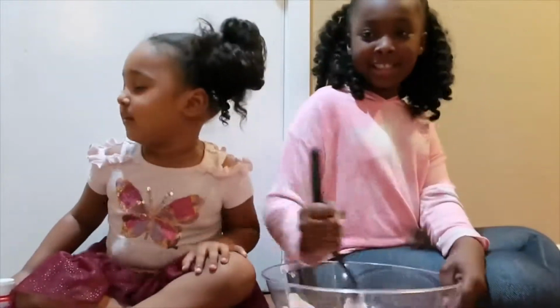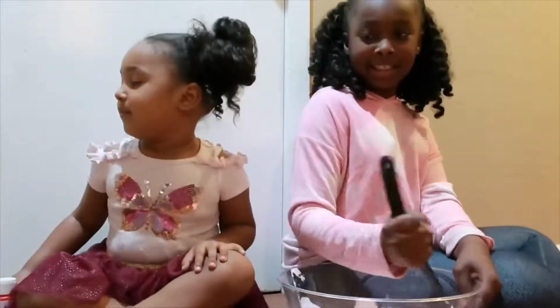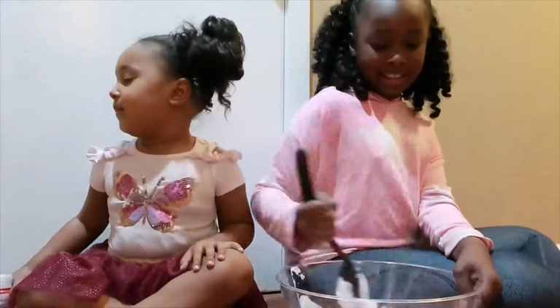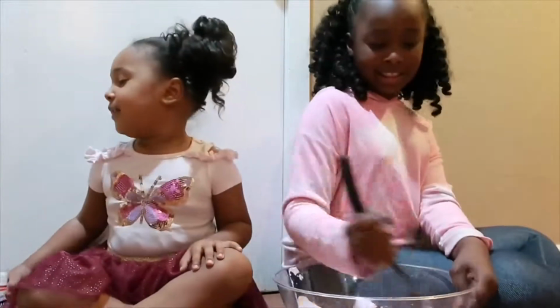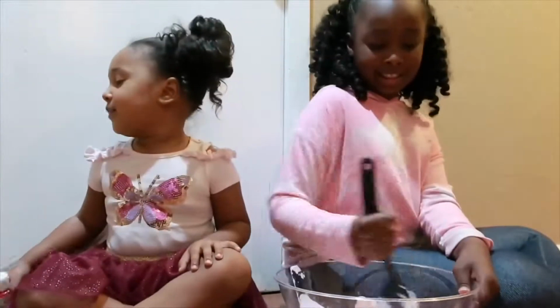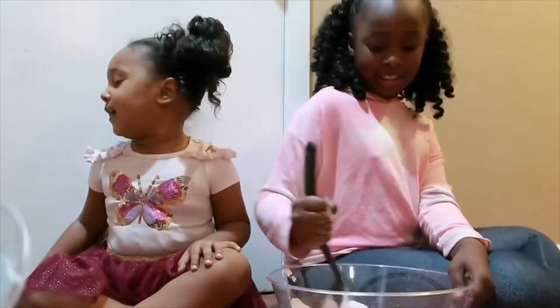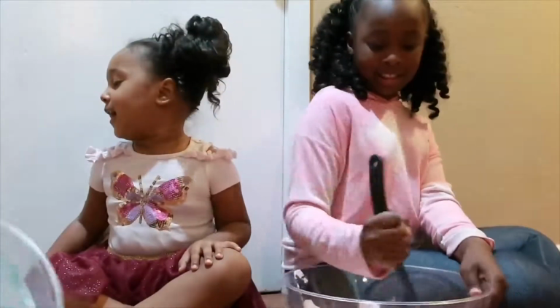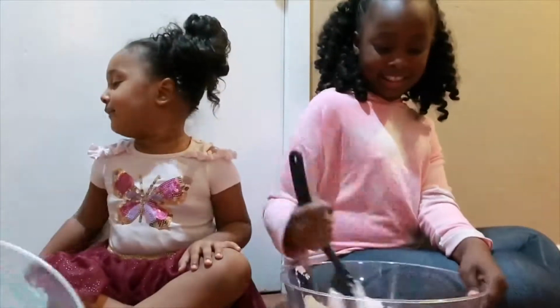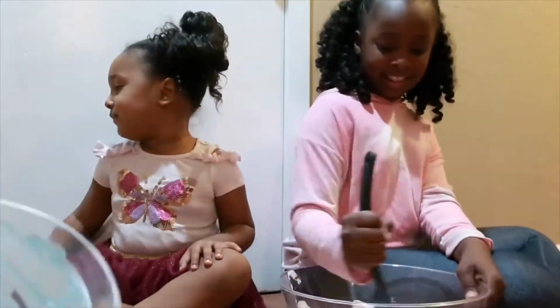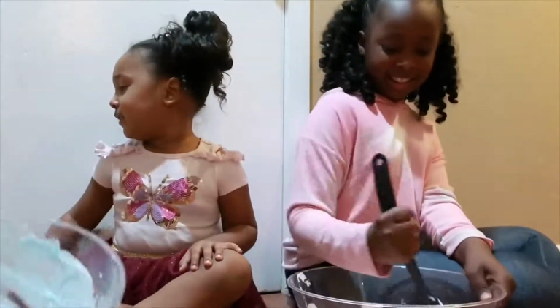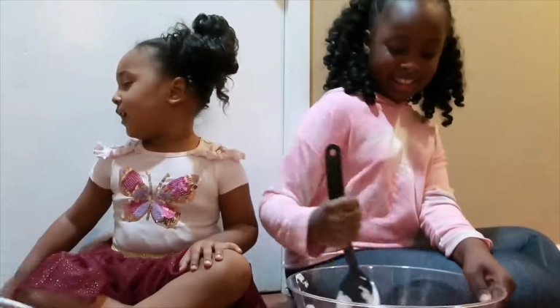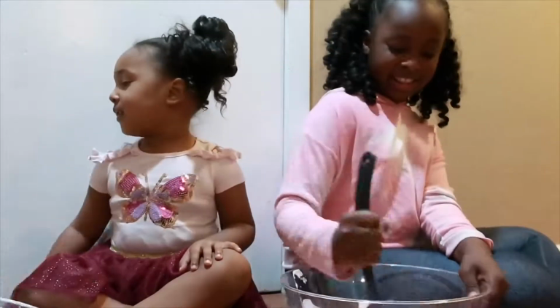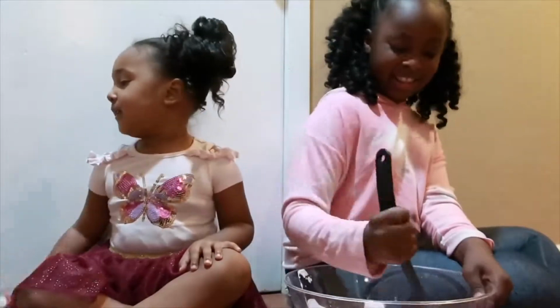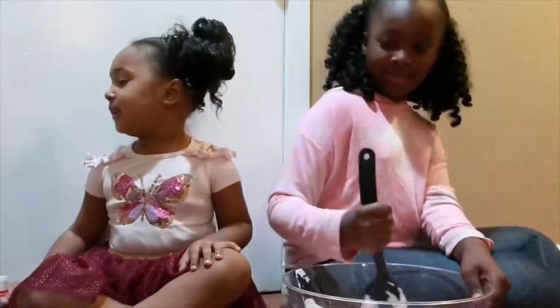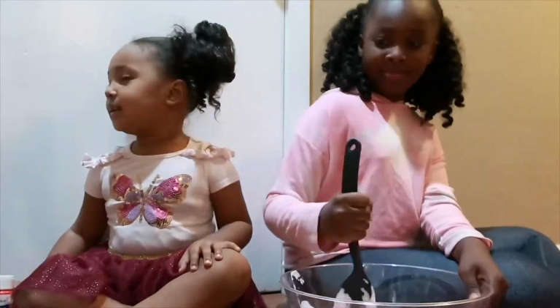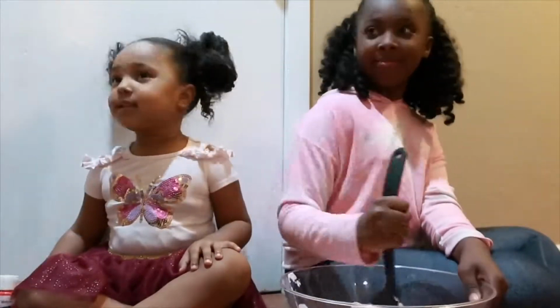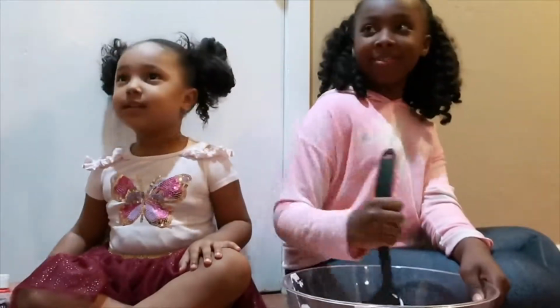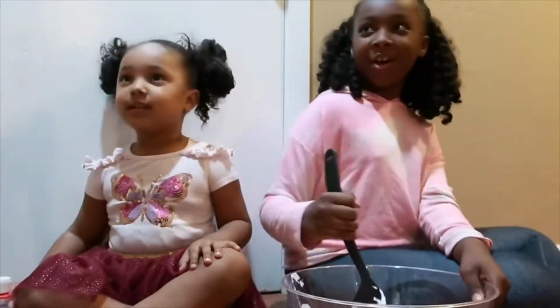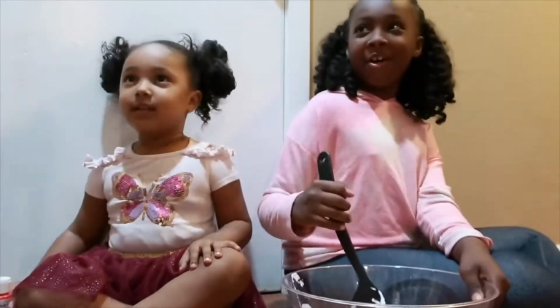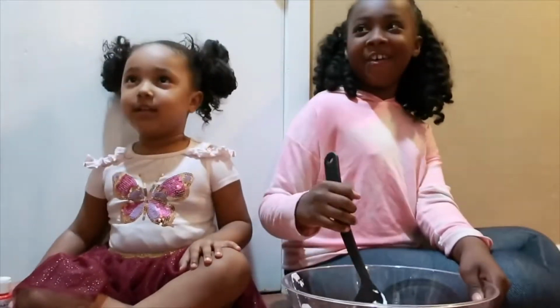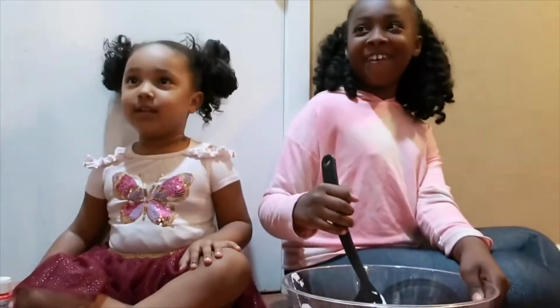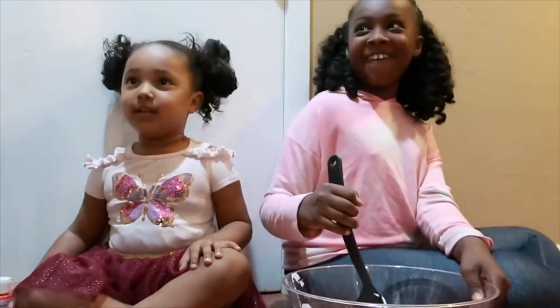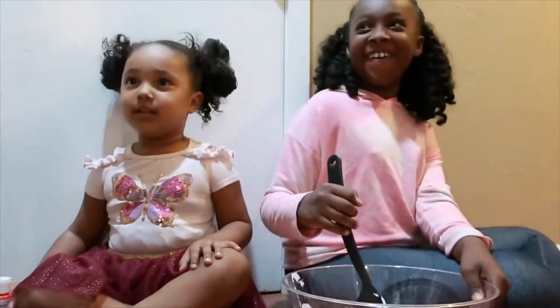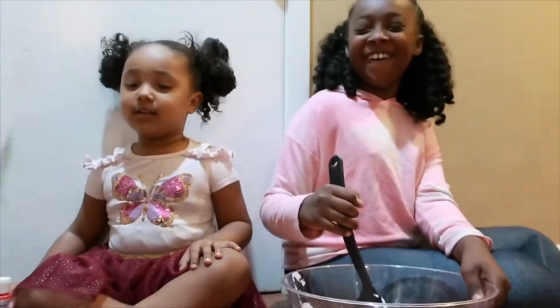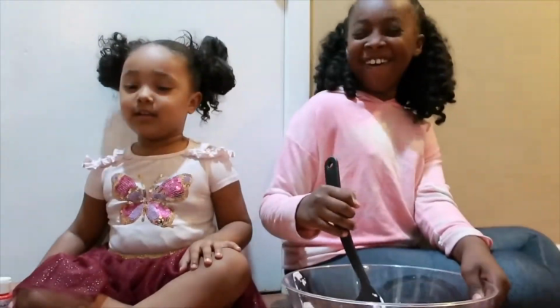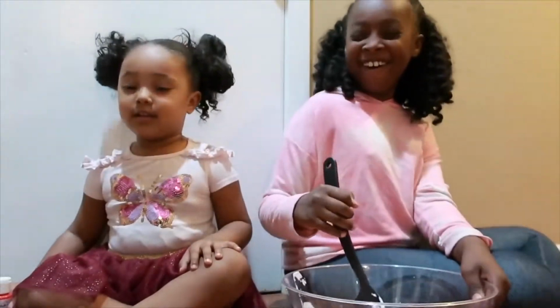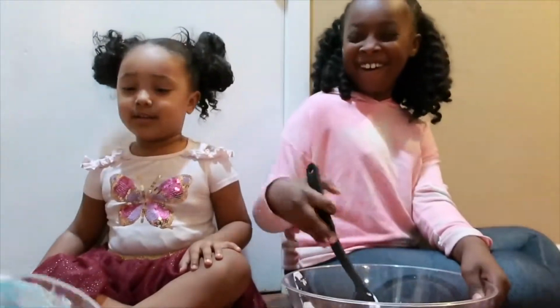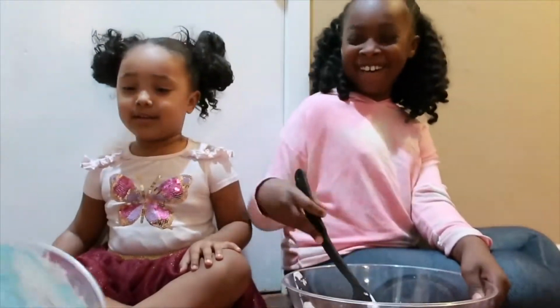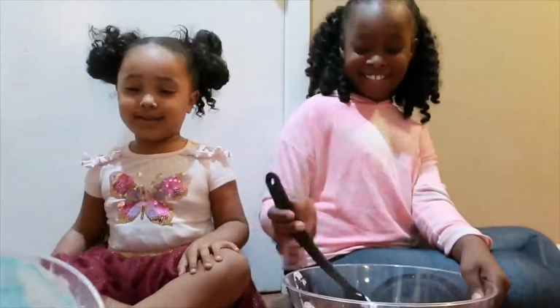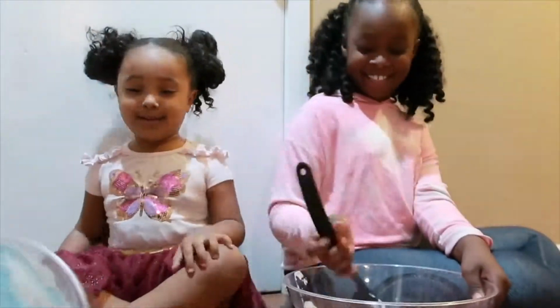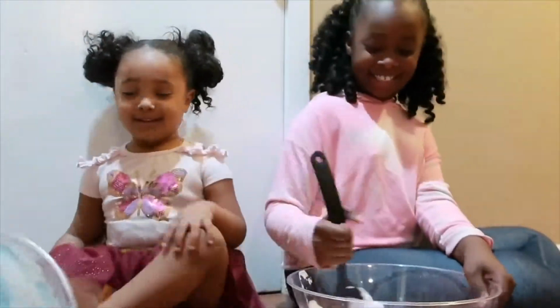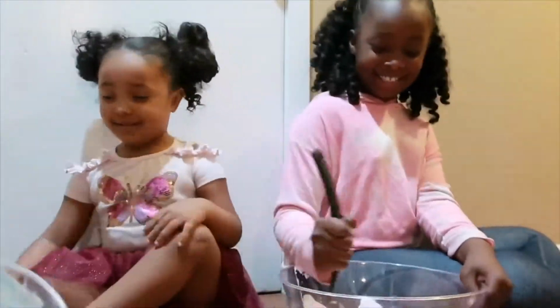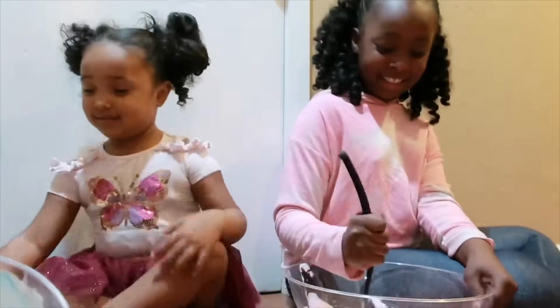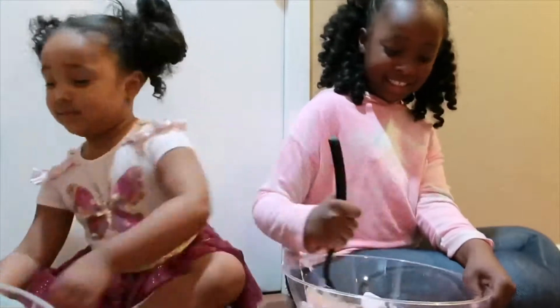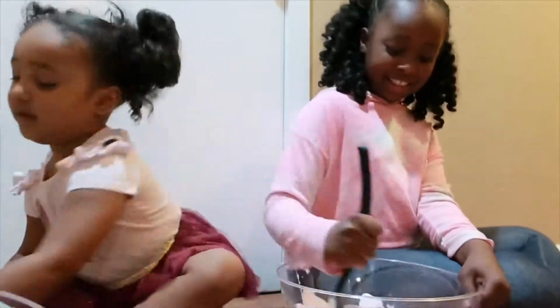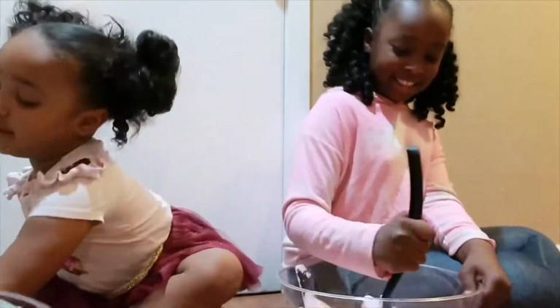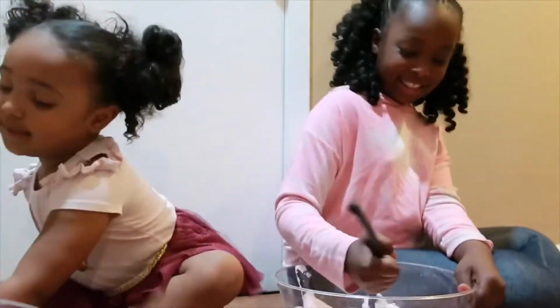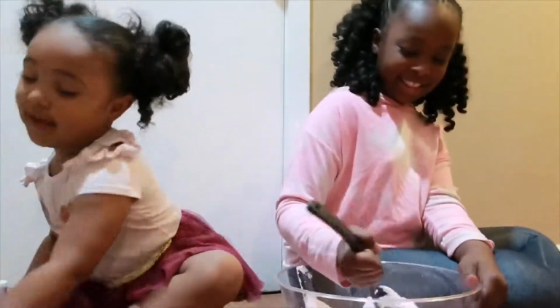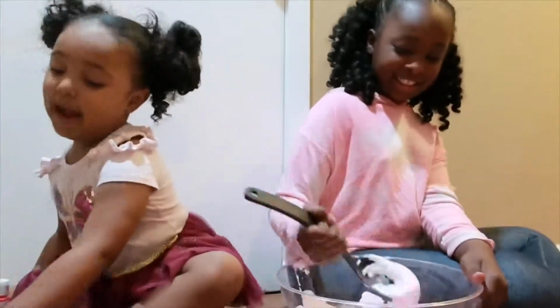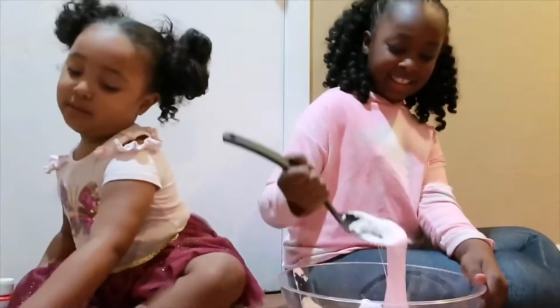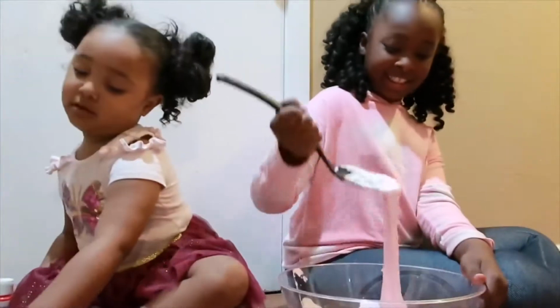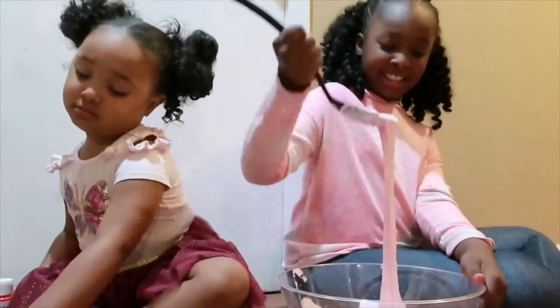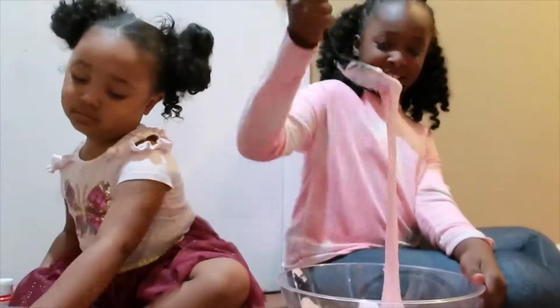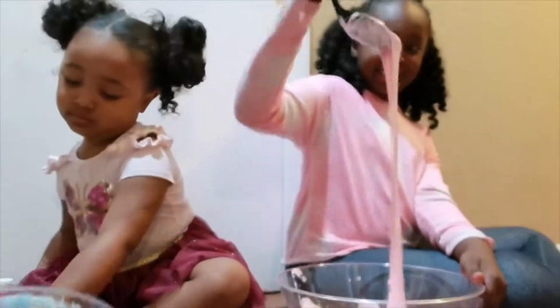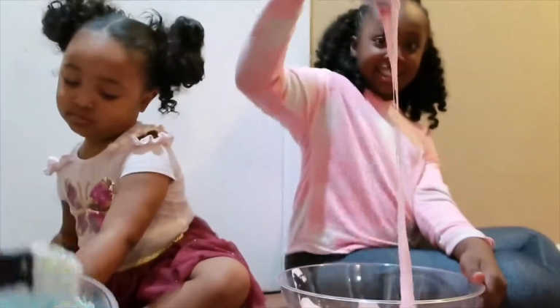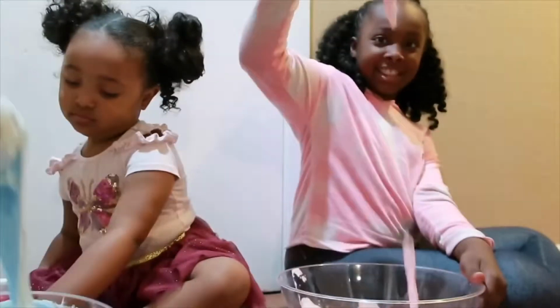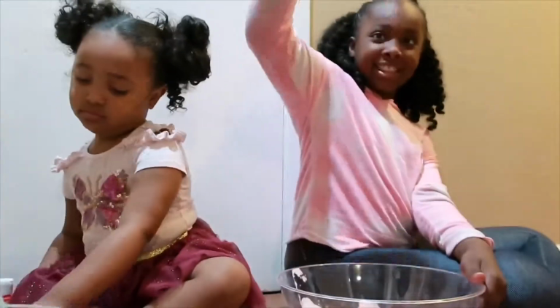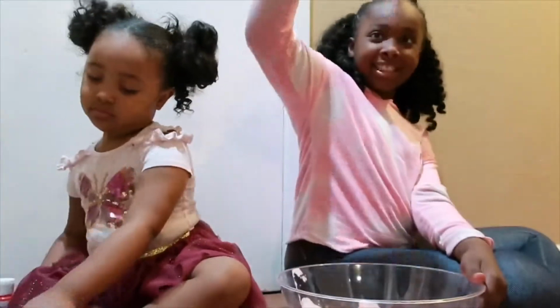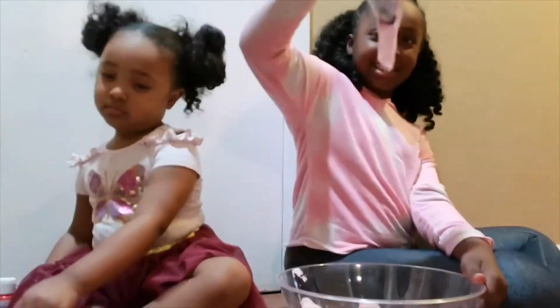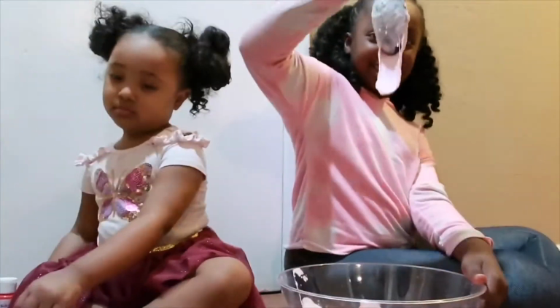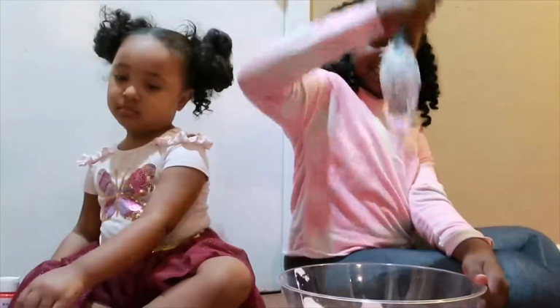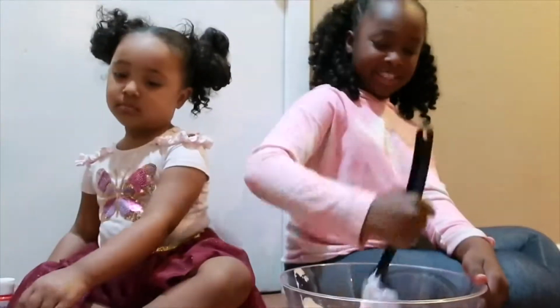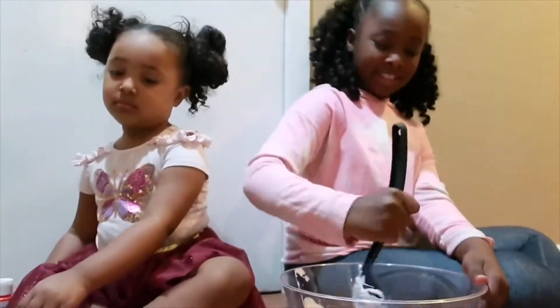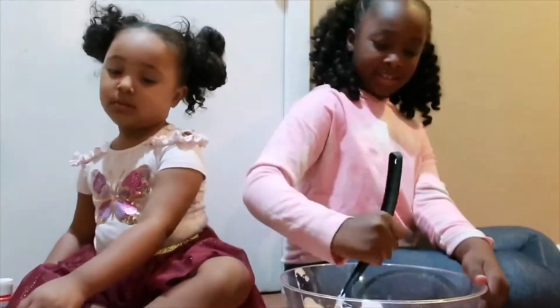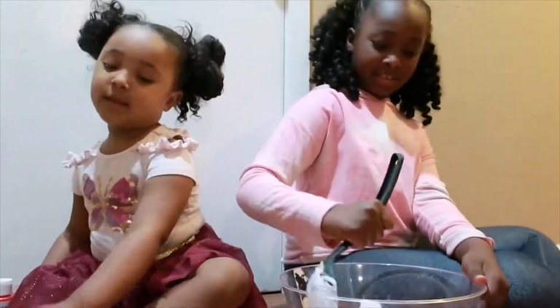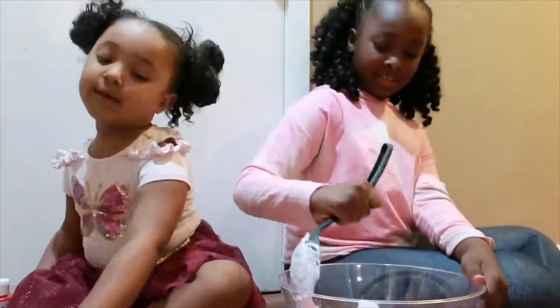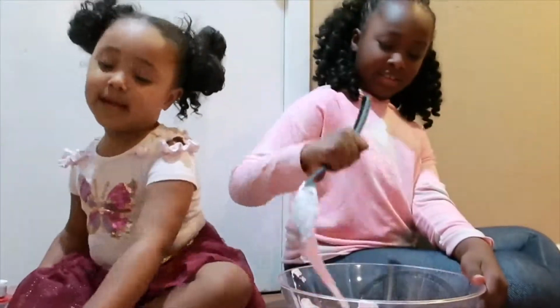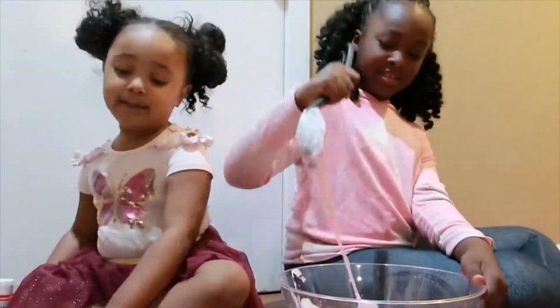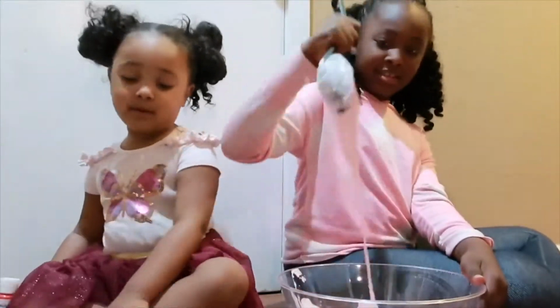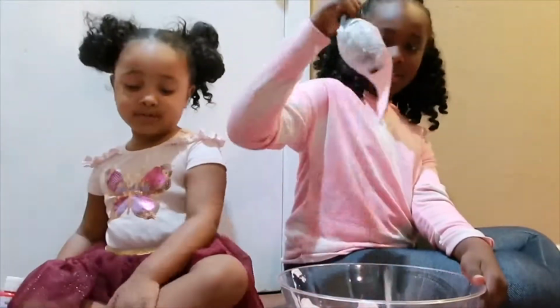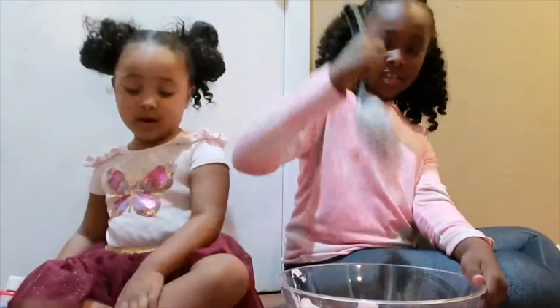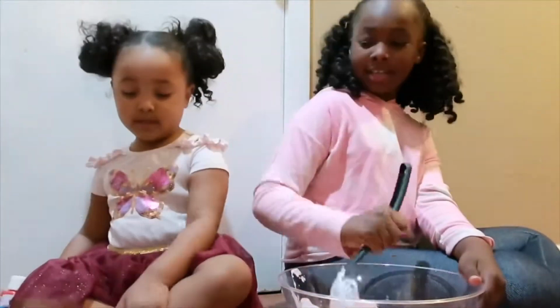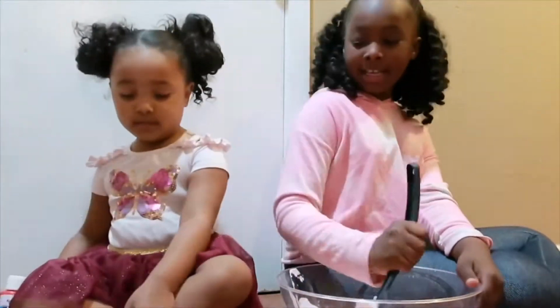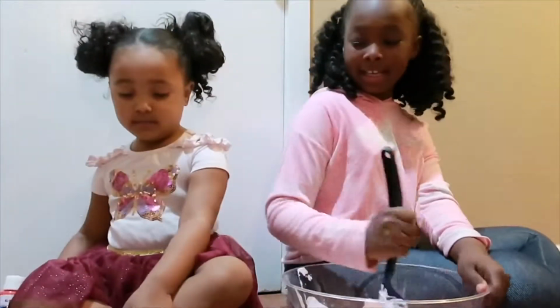It looks like poop. It looks like poop. Blue poop. Yes it is, I know.